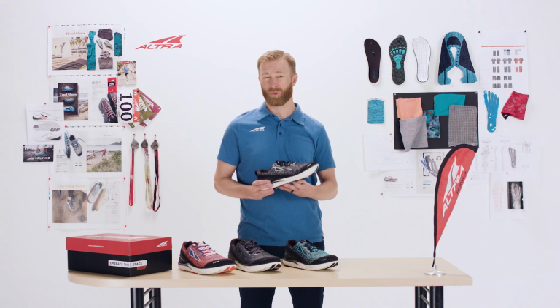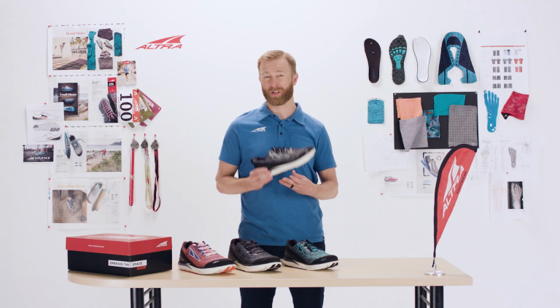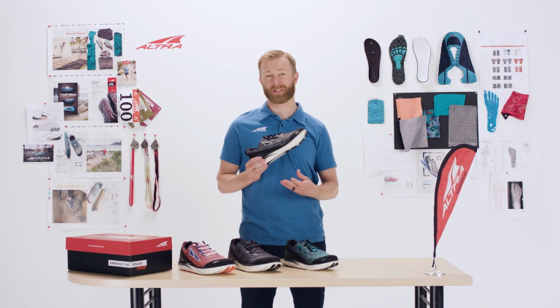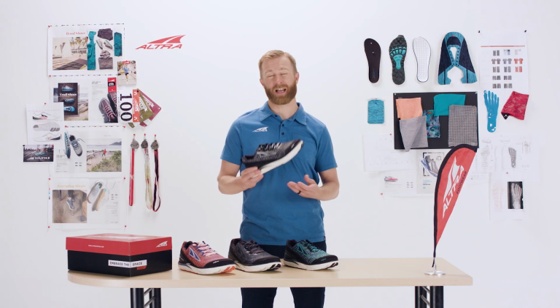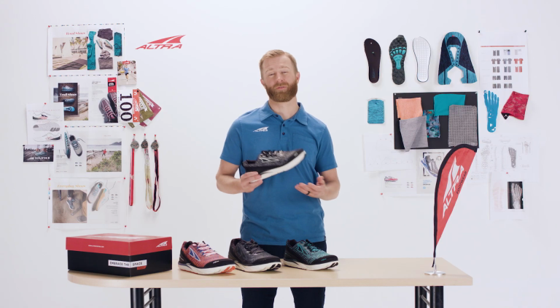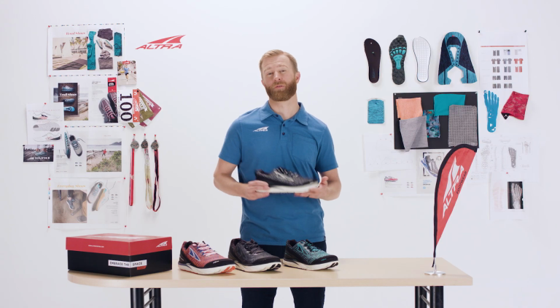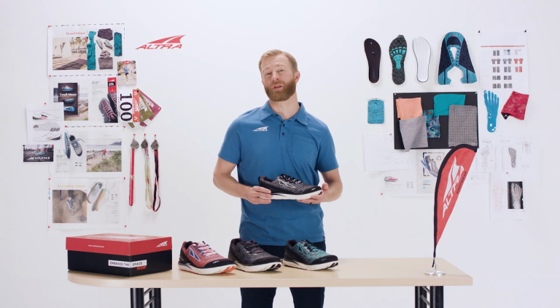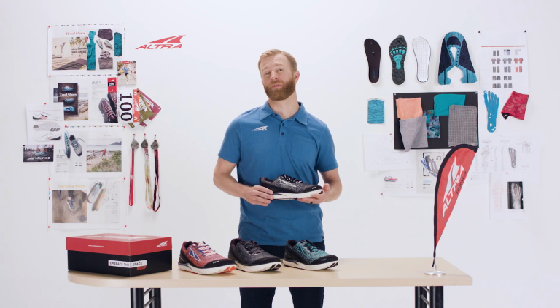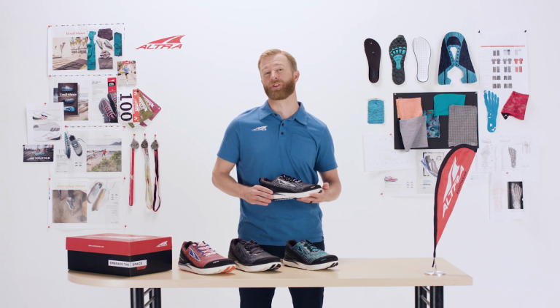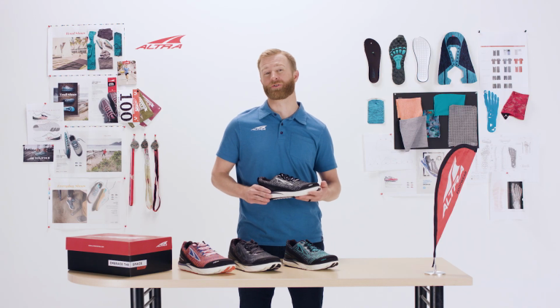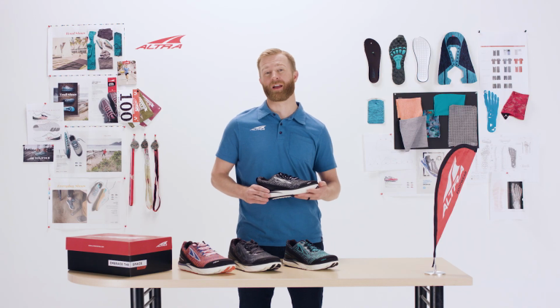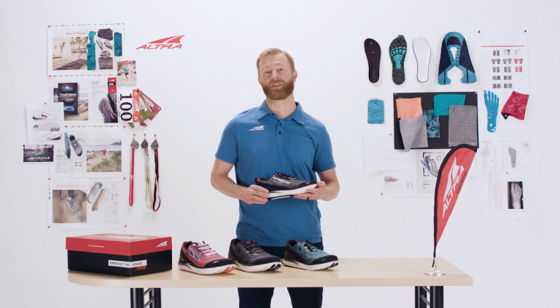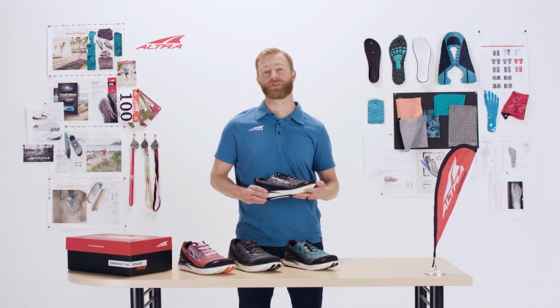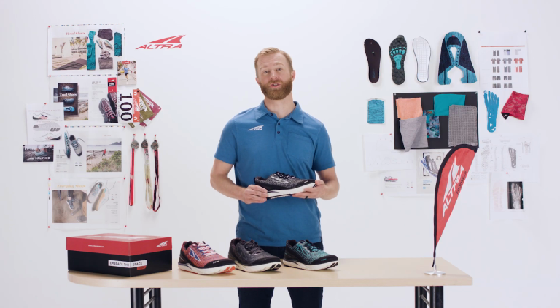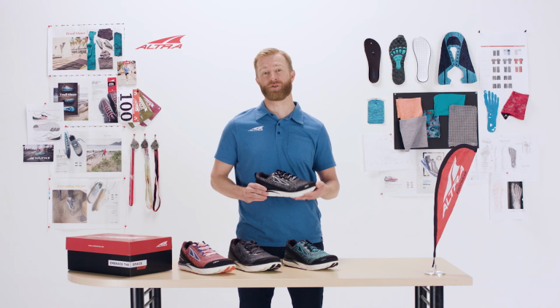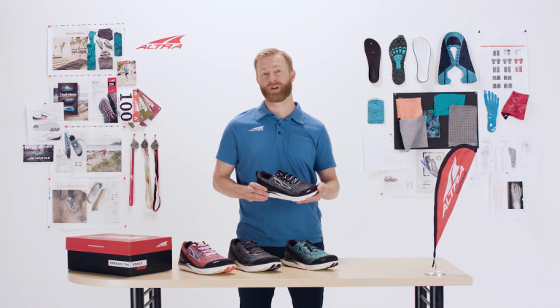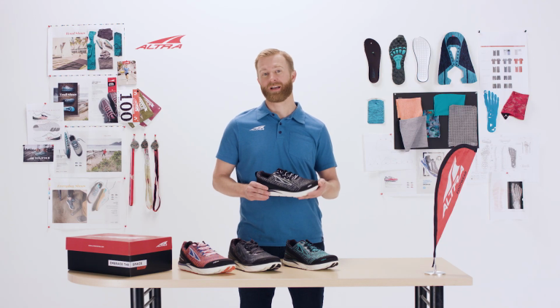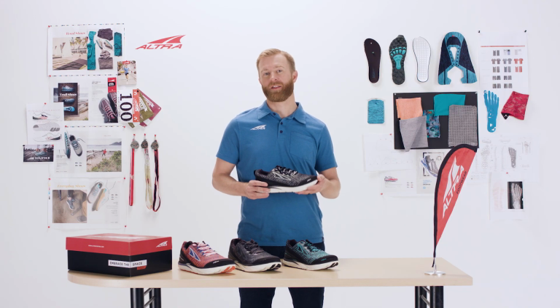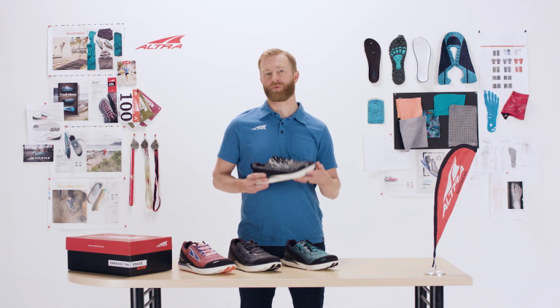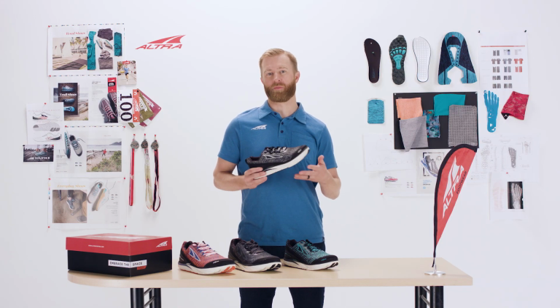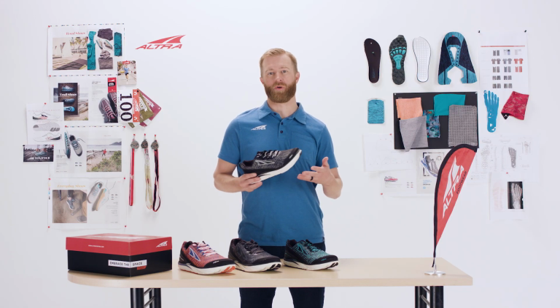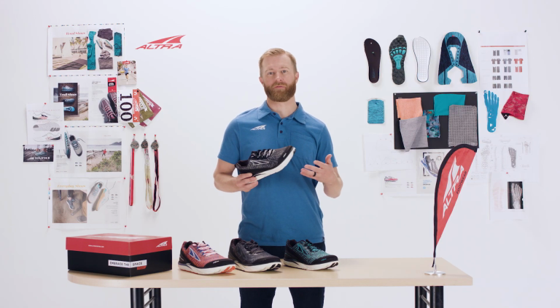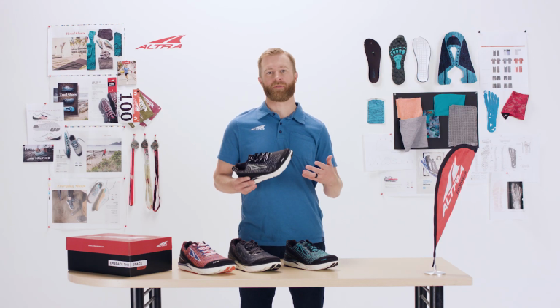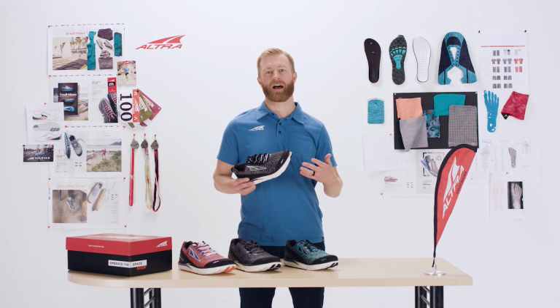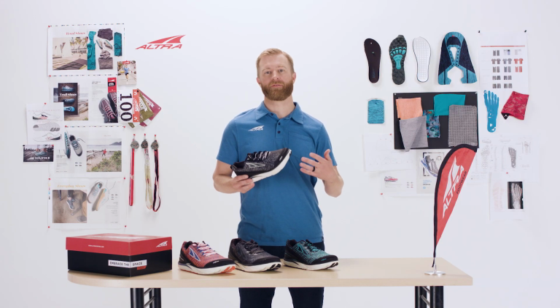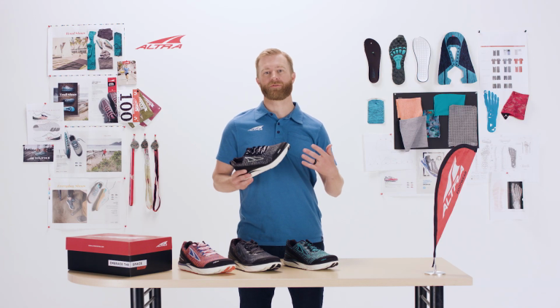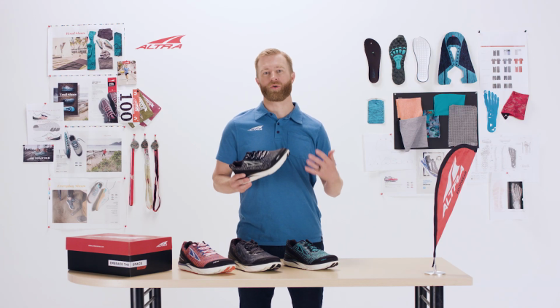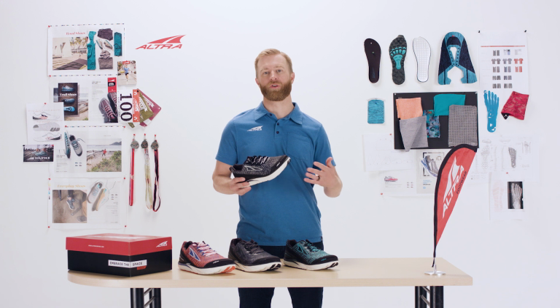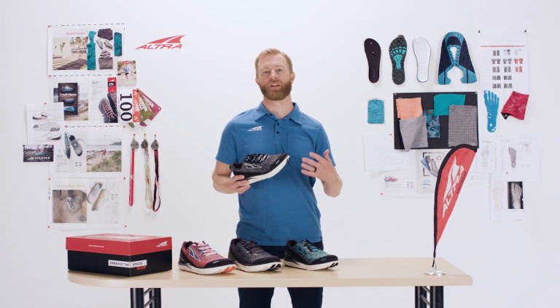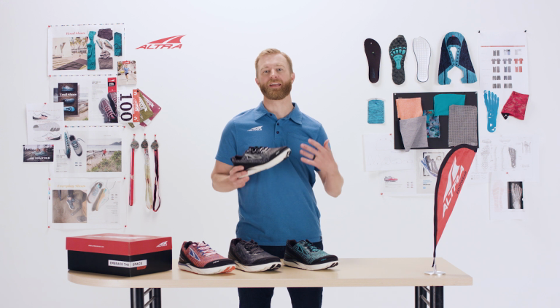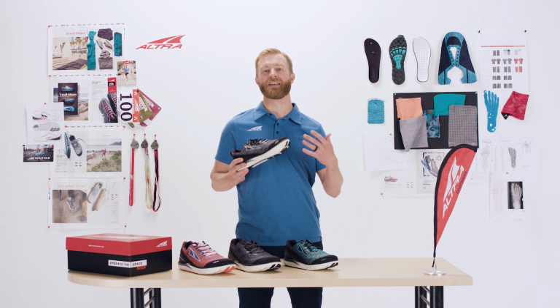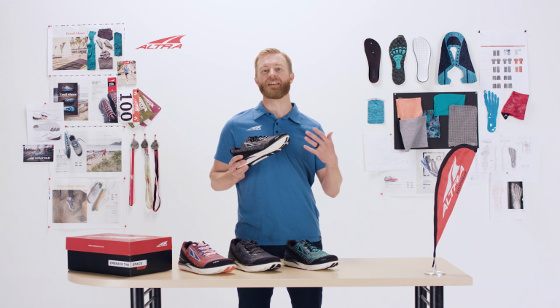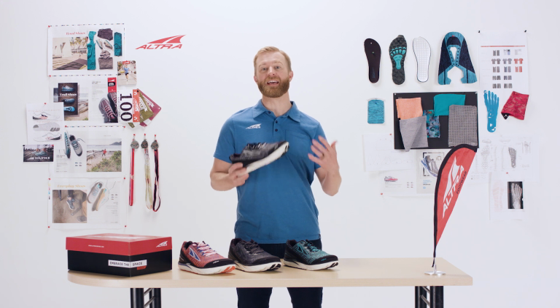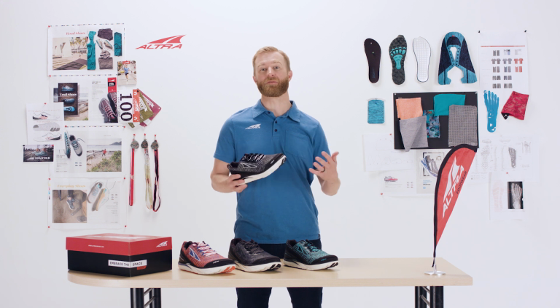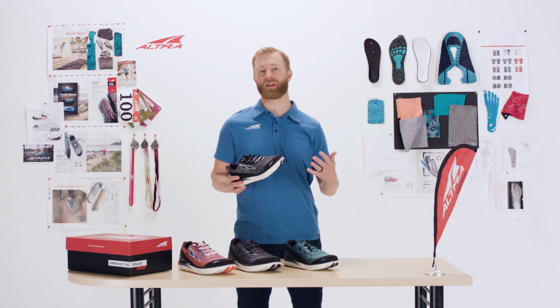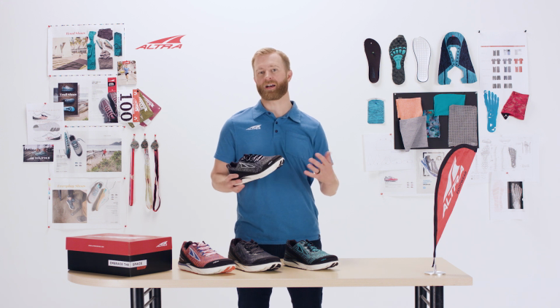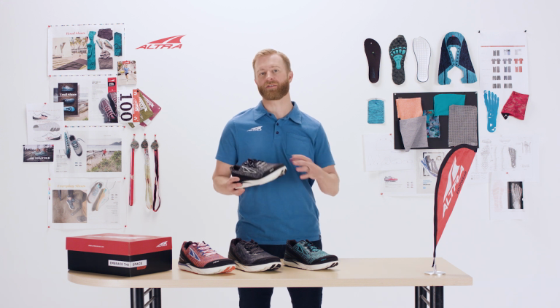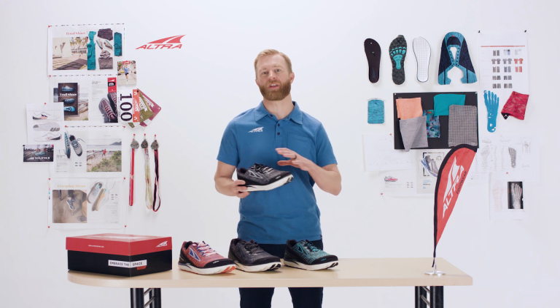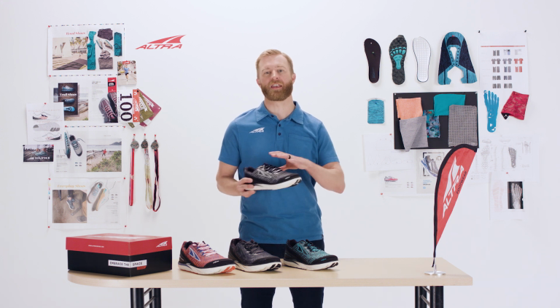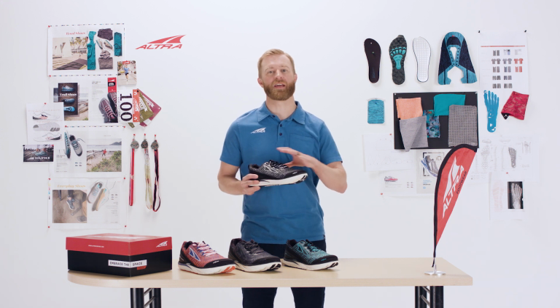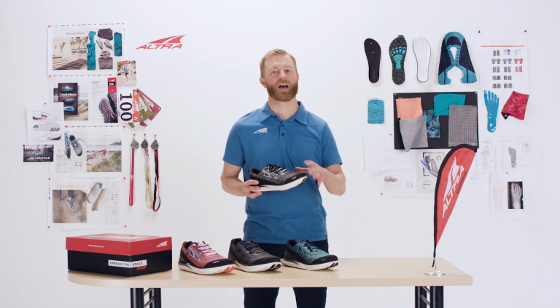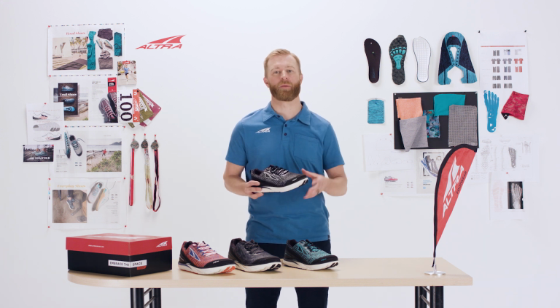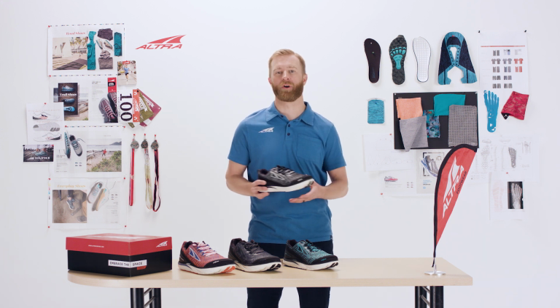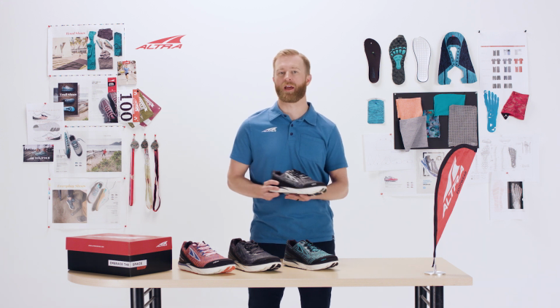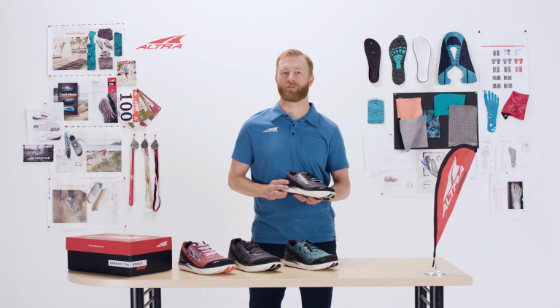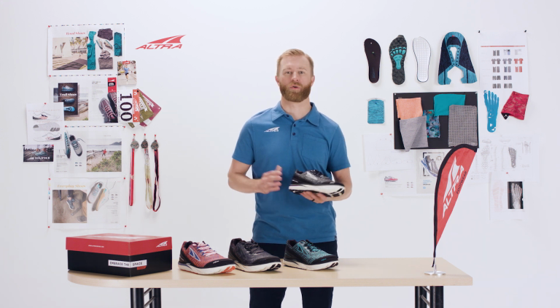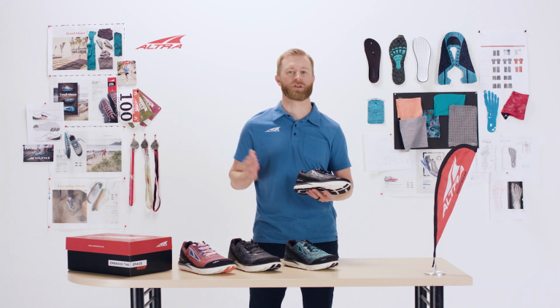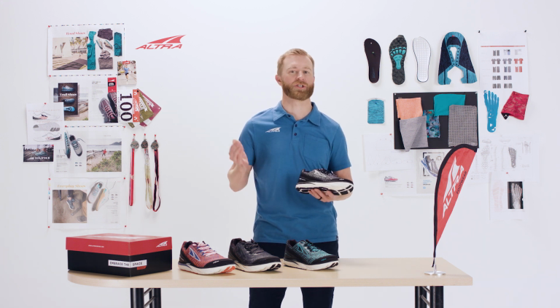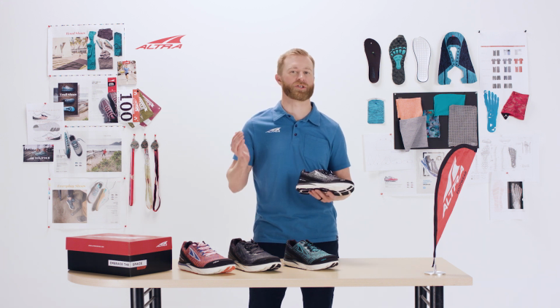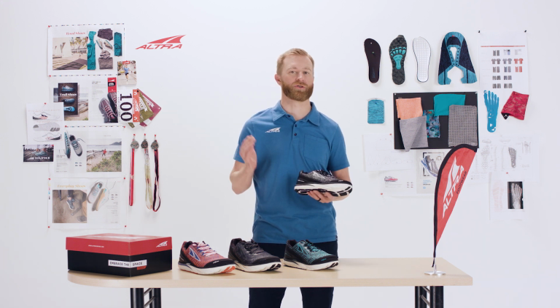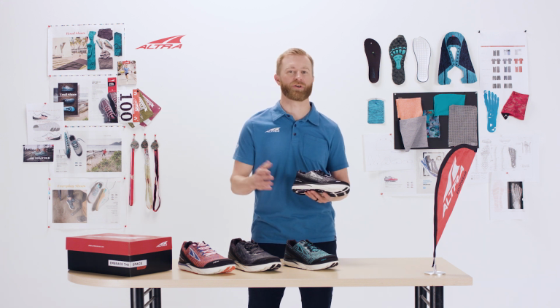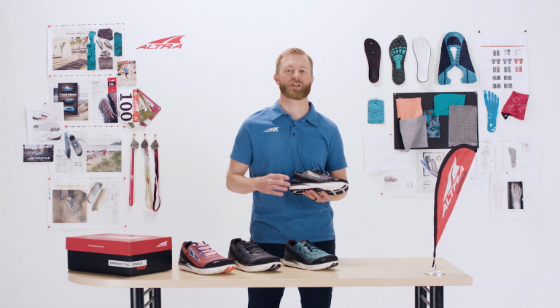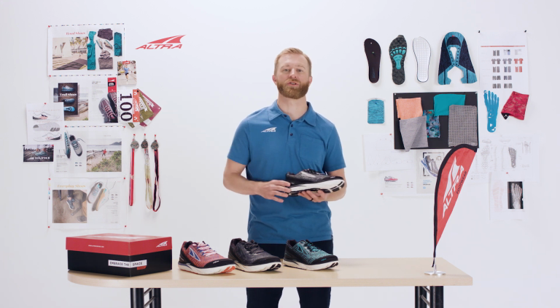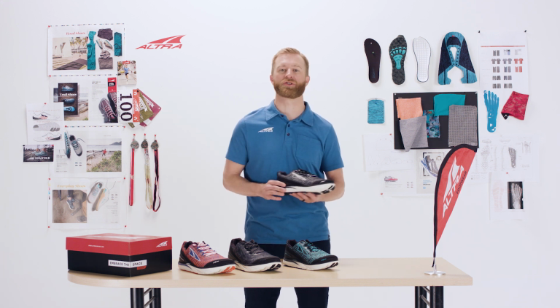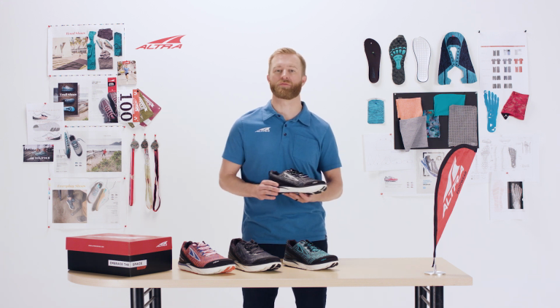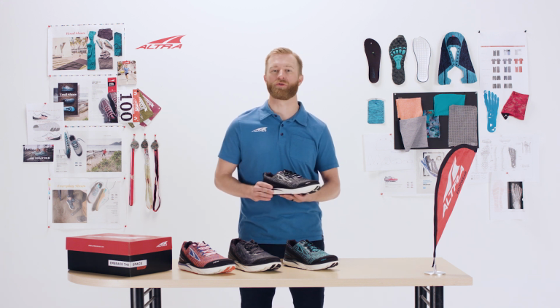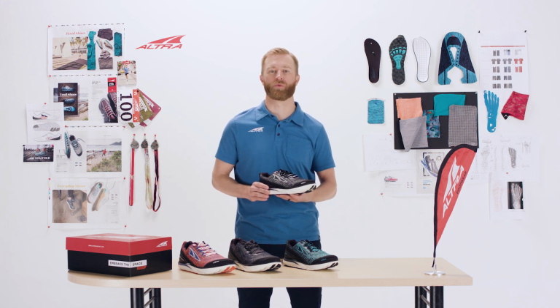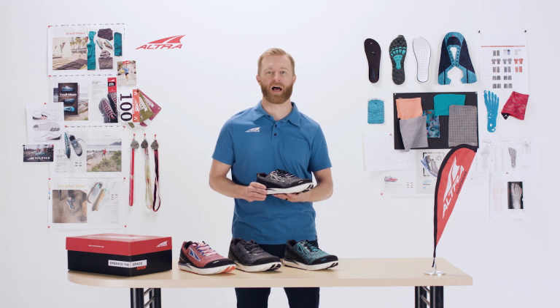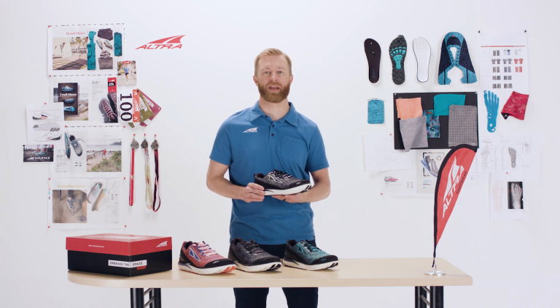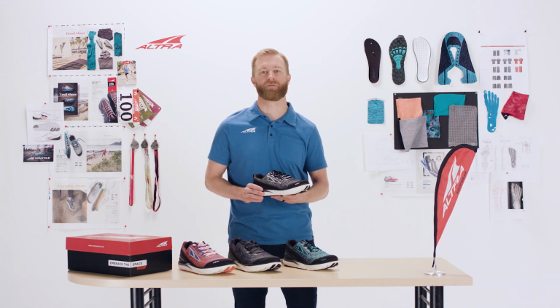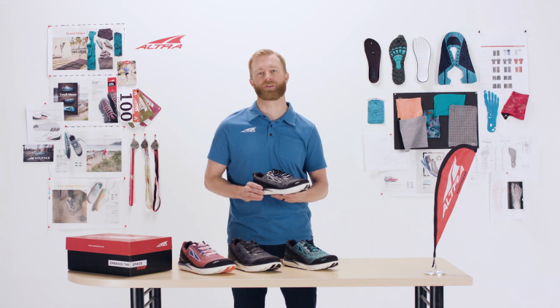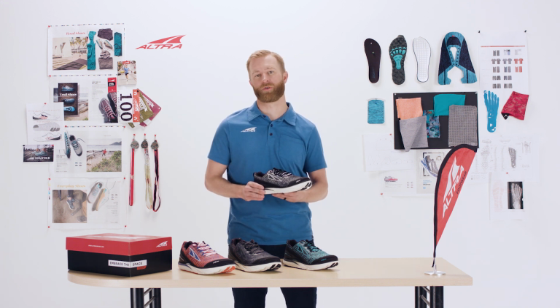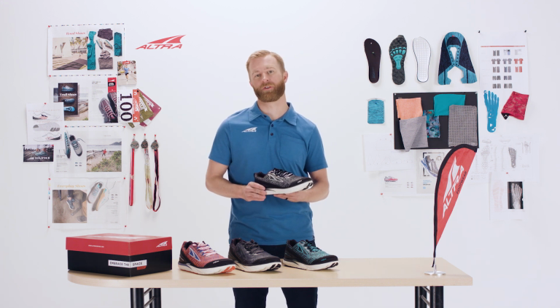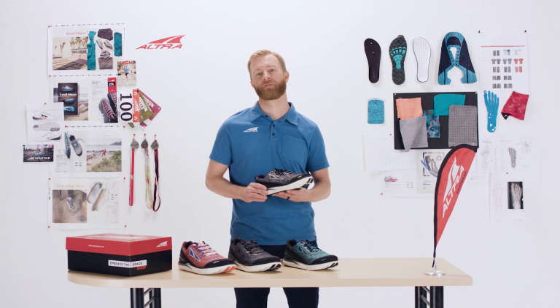I'm really excited for people to try this new TORIN 3.5 Knit because of that knit upper and of course just the traditional smooth ride of the TORIN.